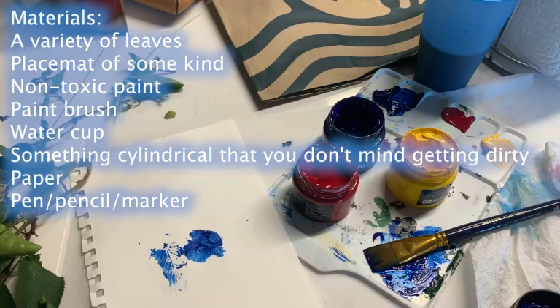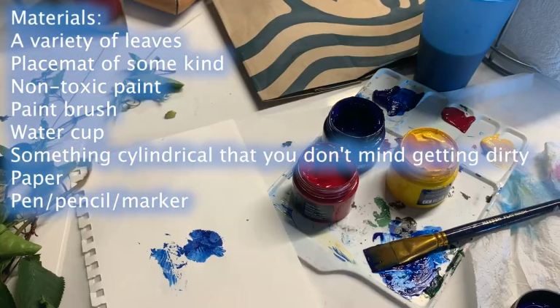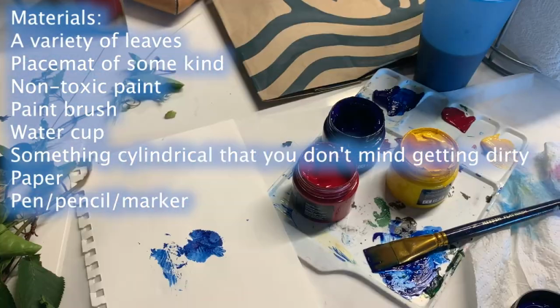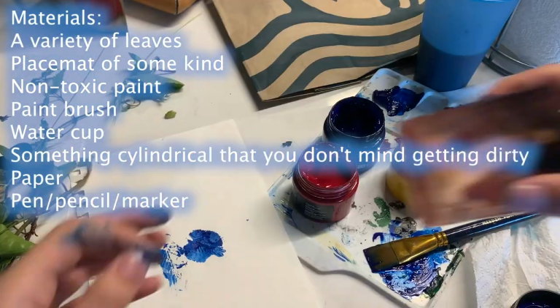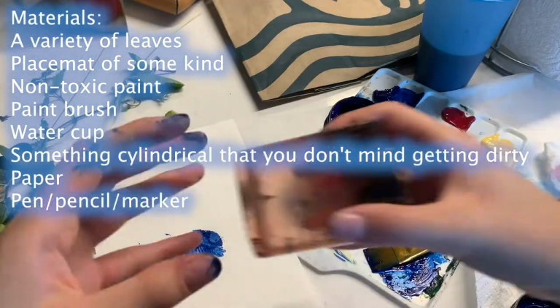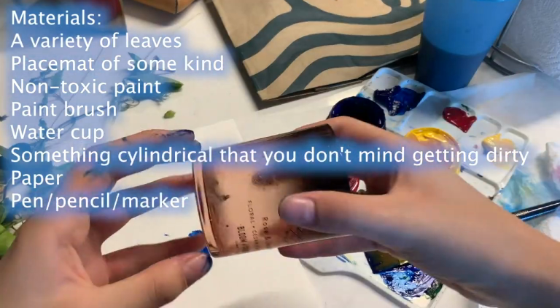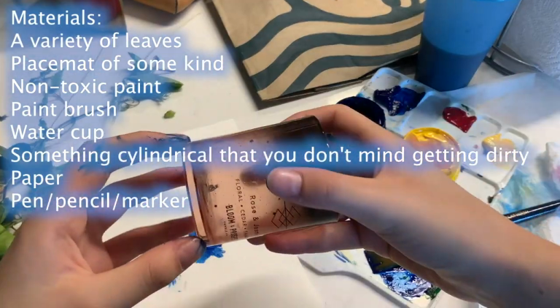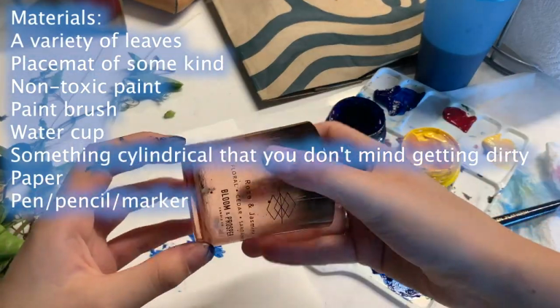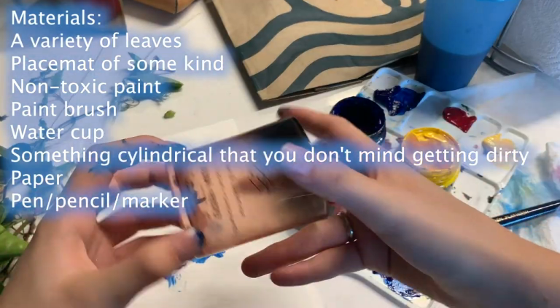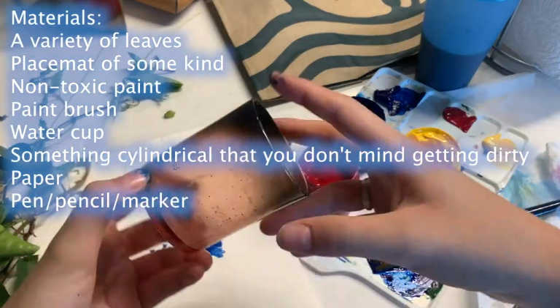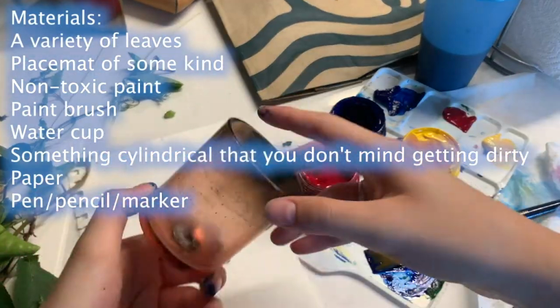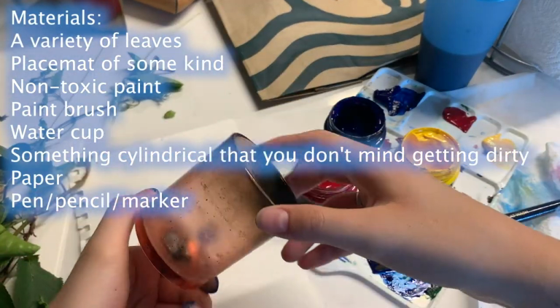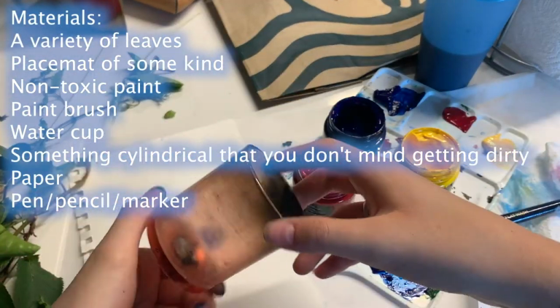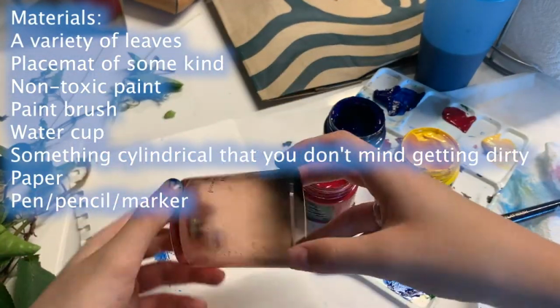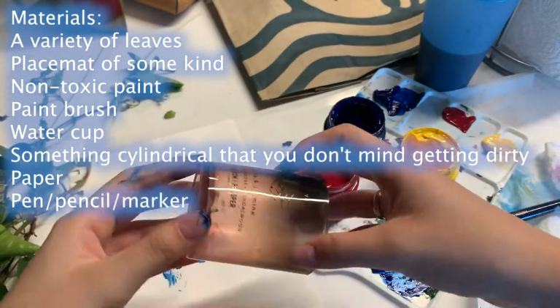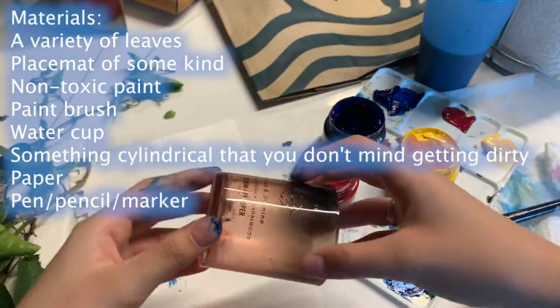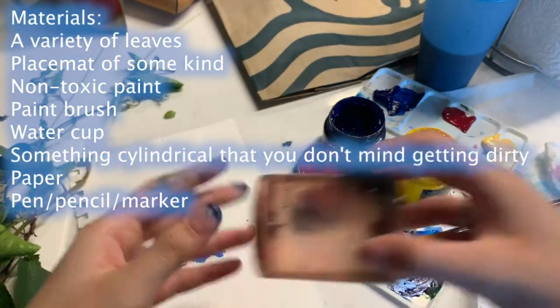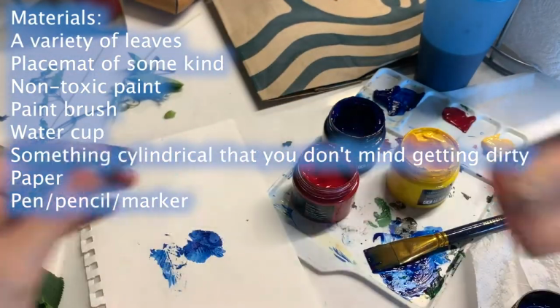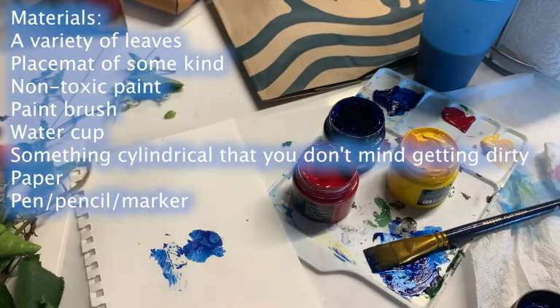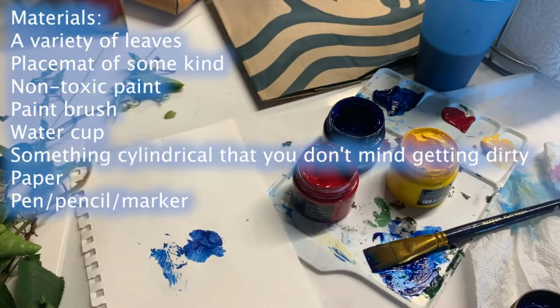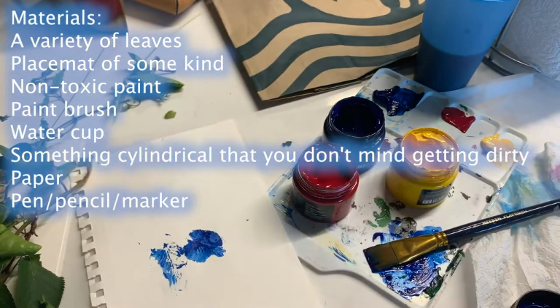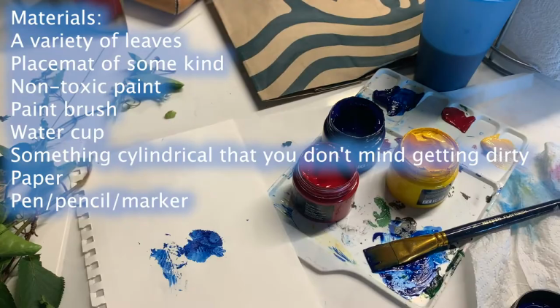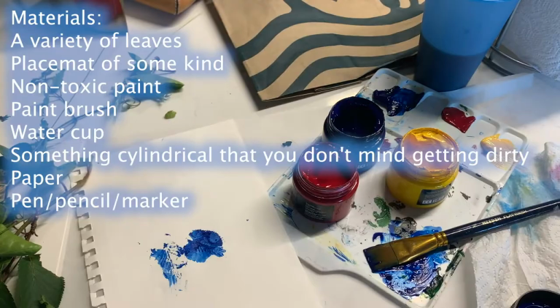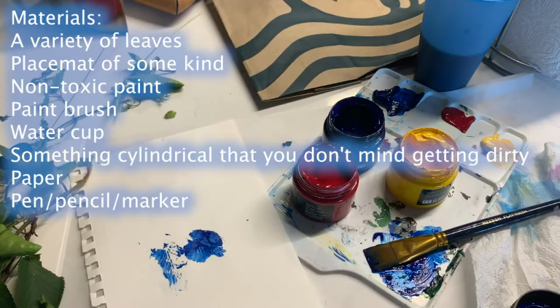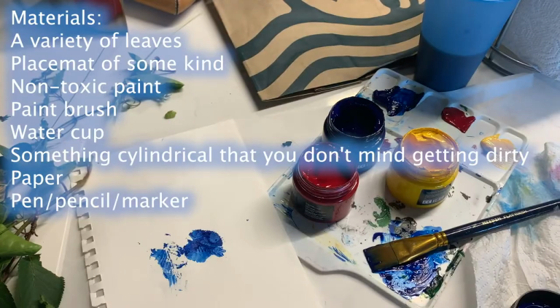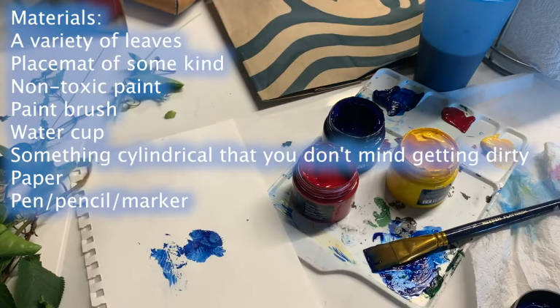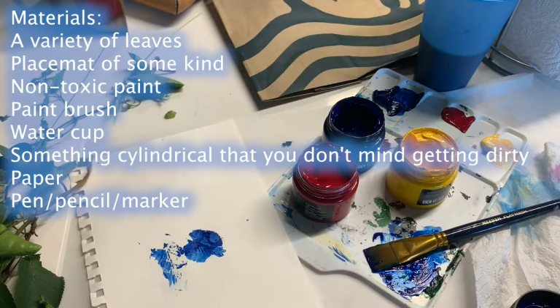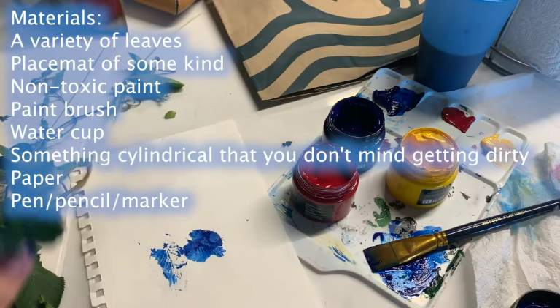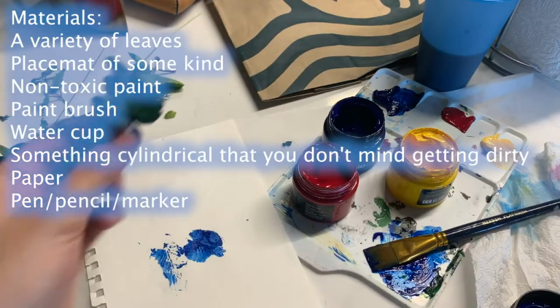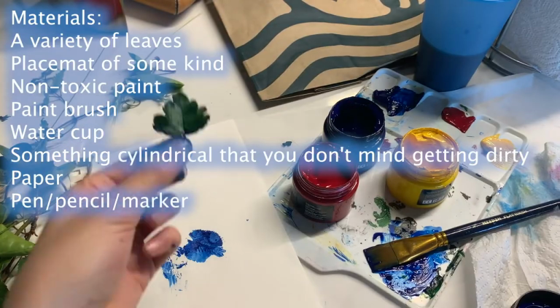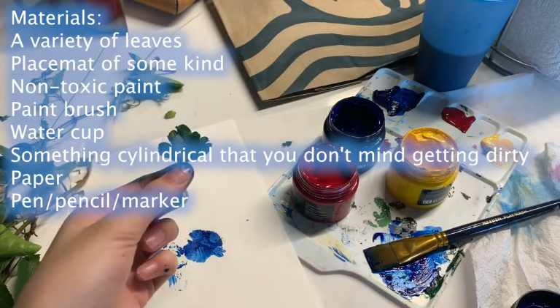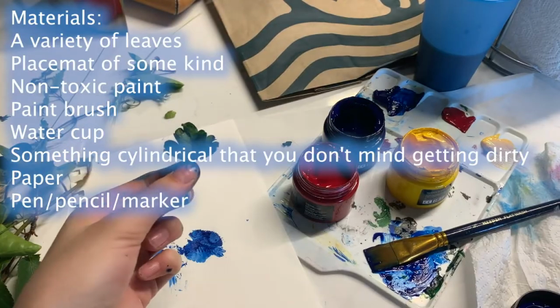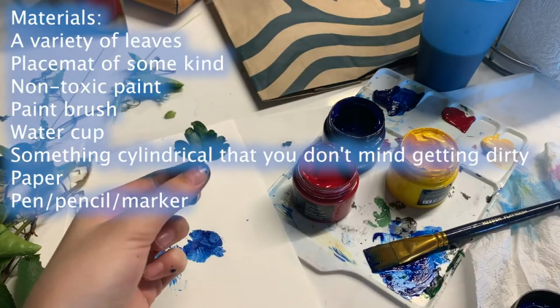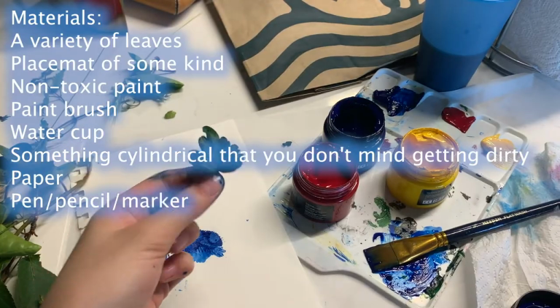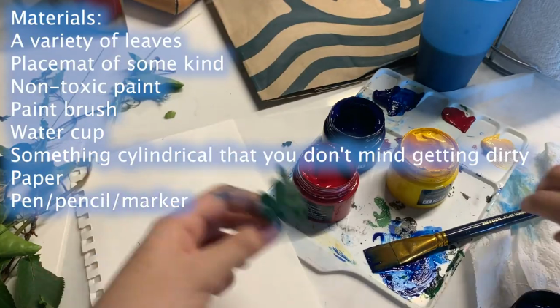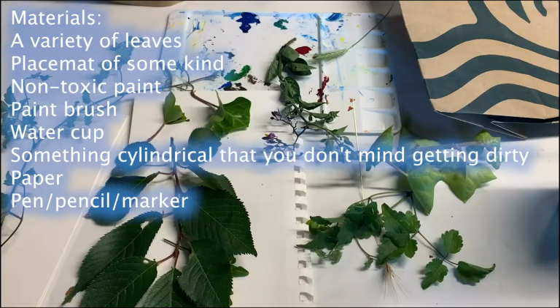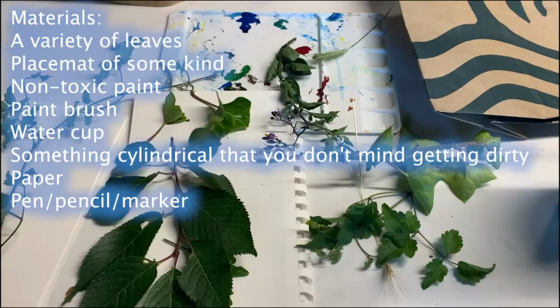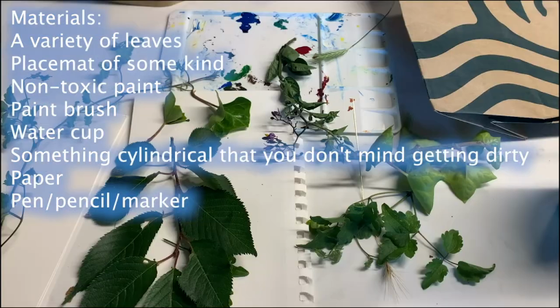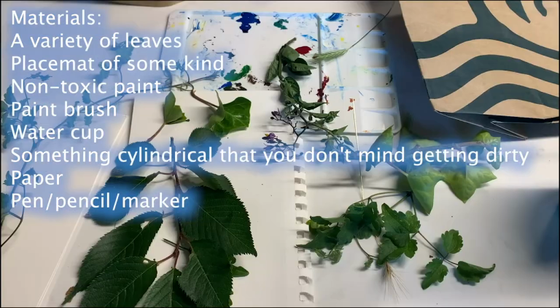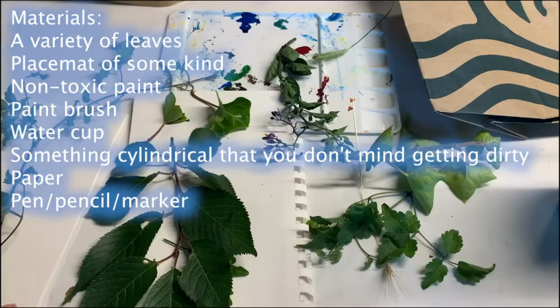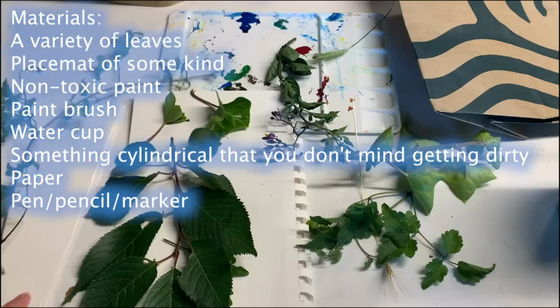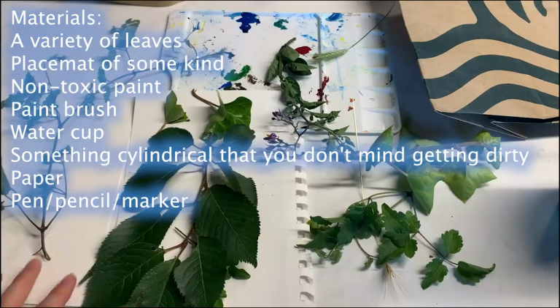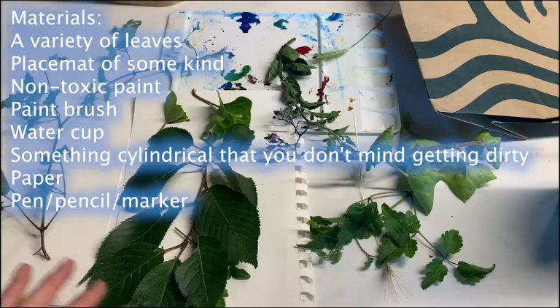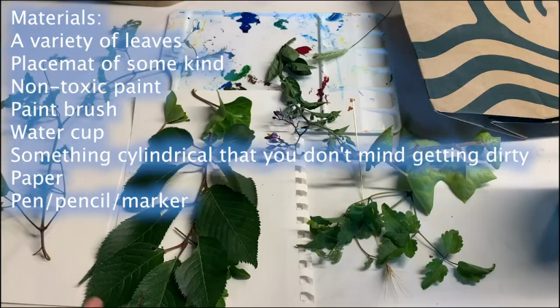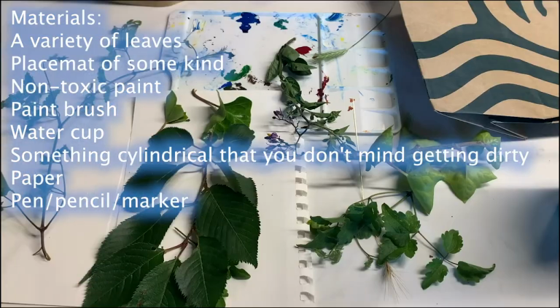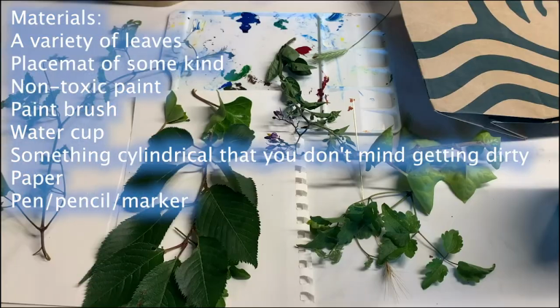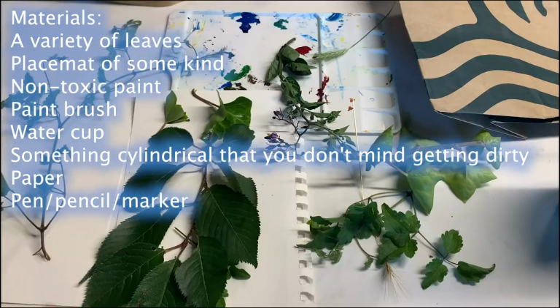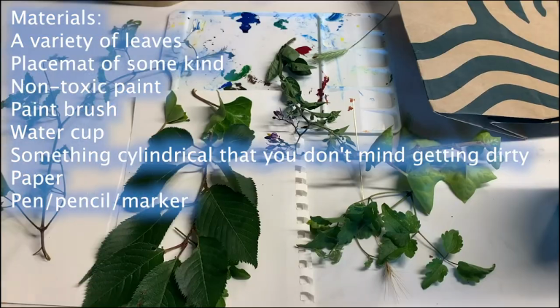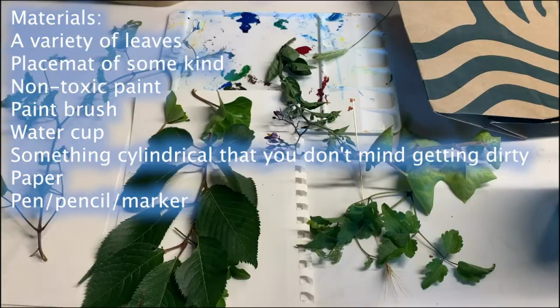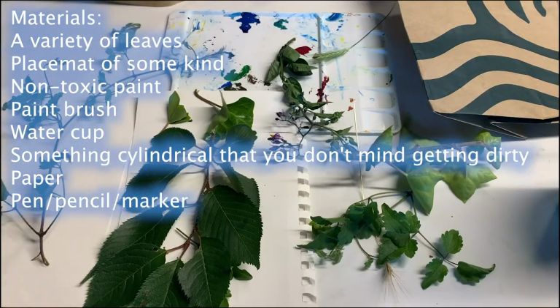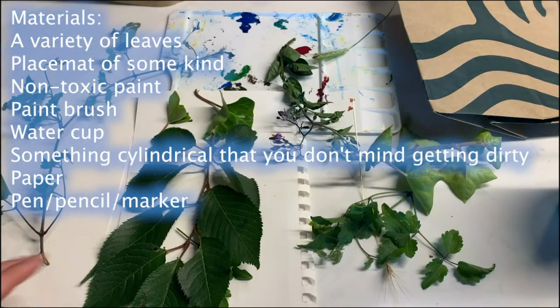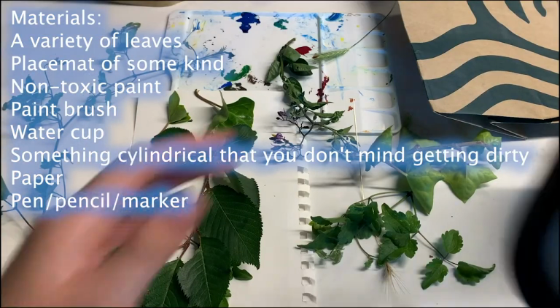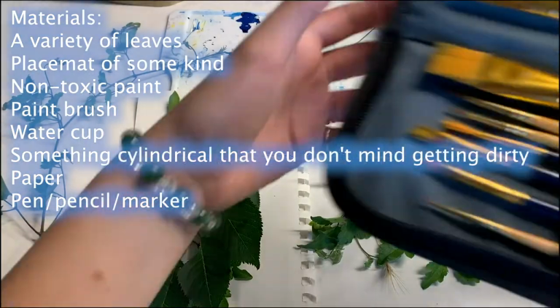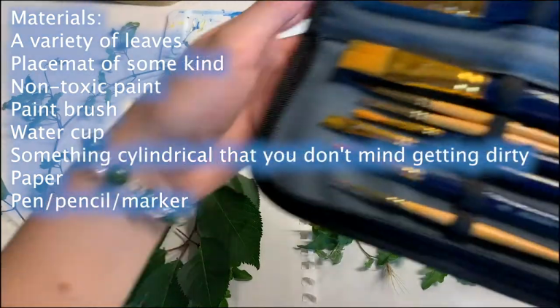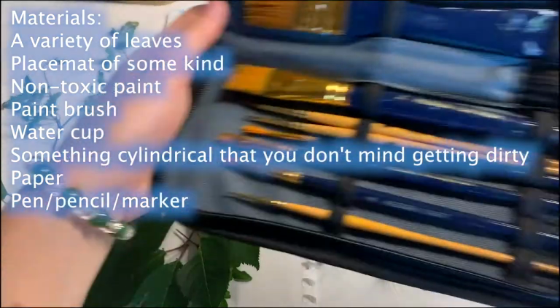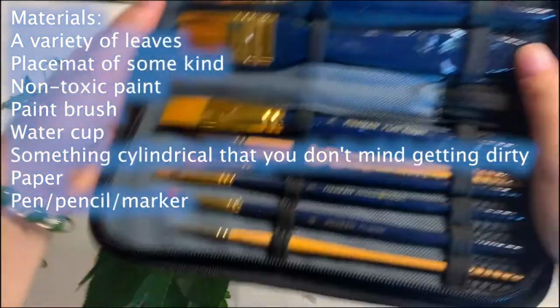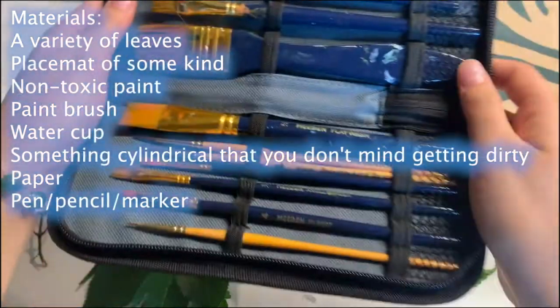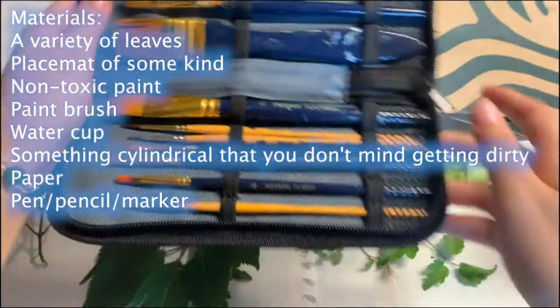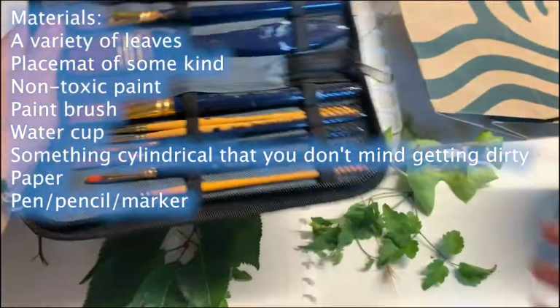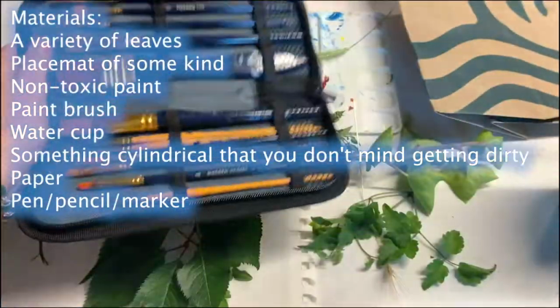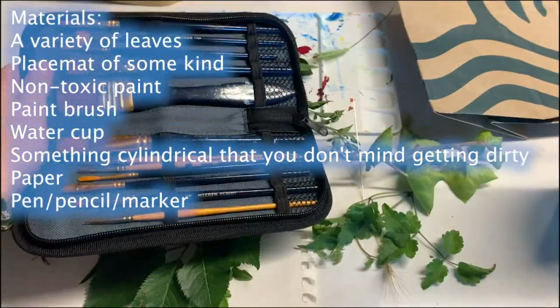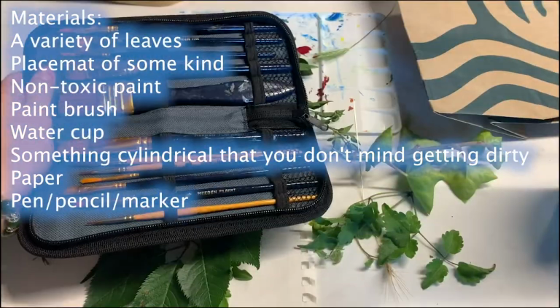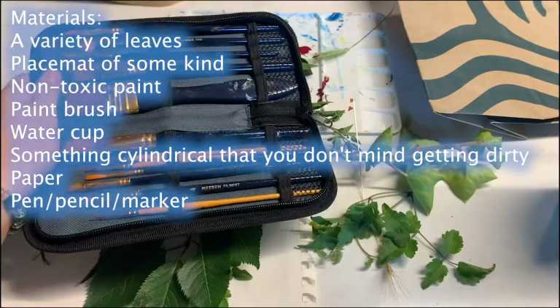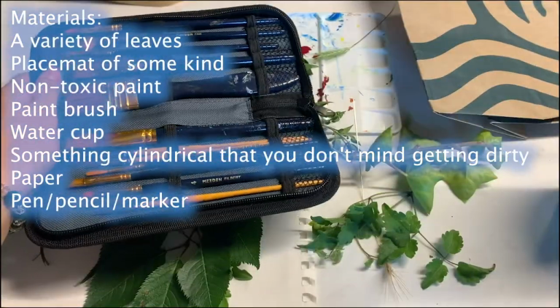You will also need something cylindrical that you don't mind getting dirty, paper, and a pen, pencil, or markers.